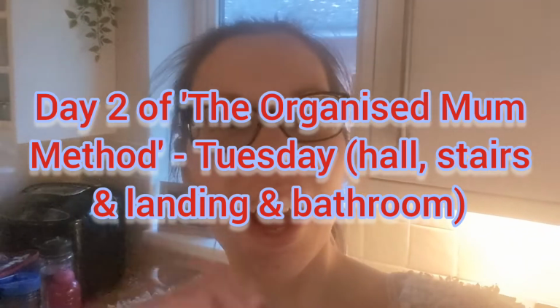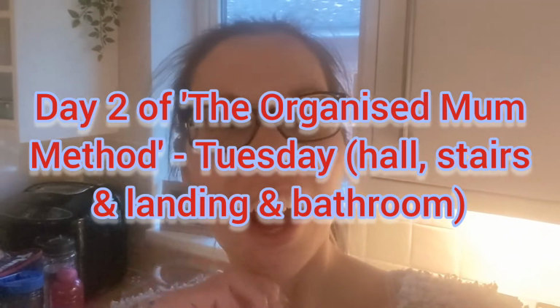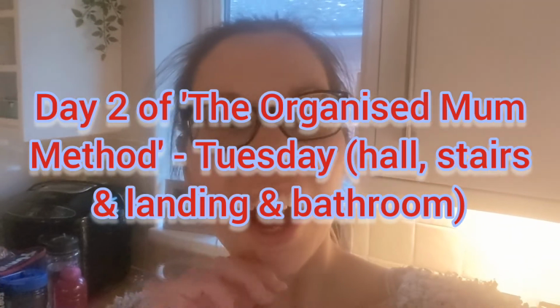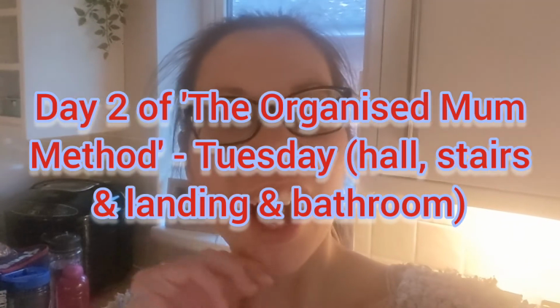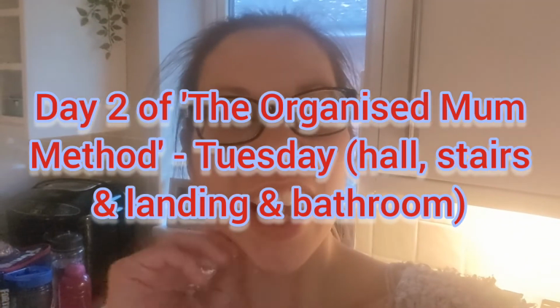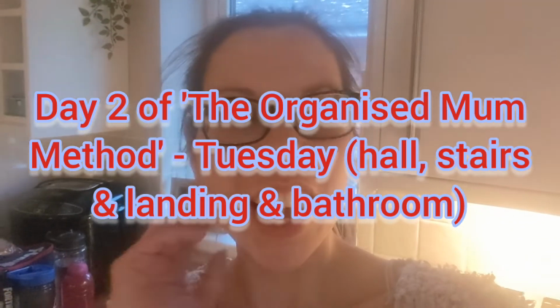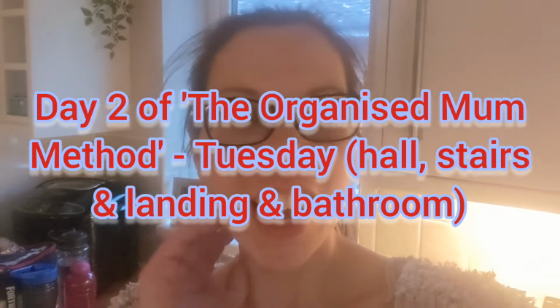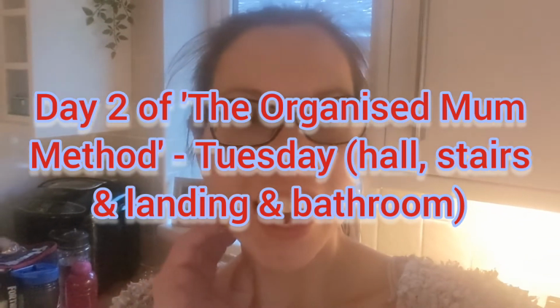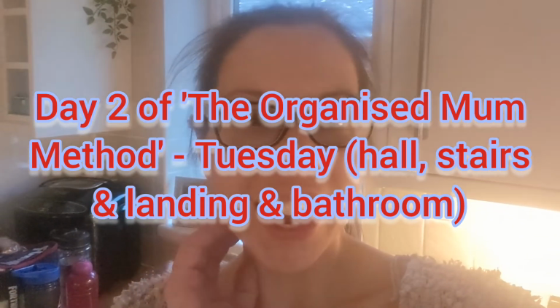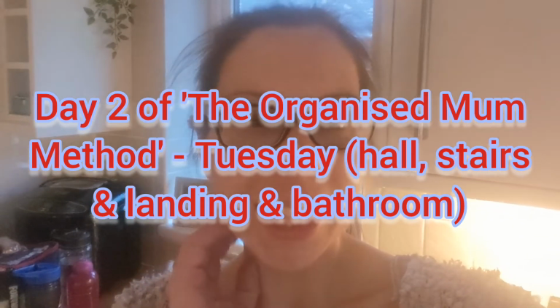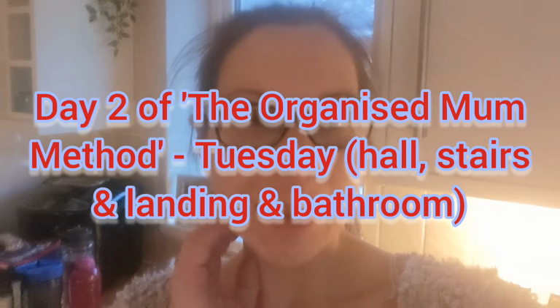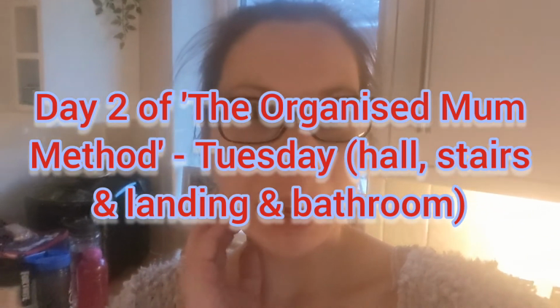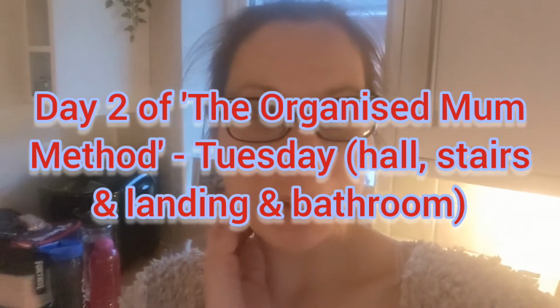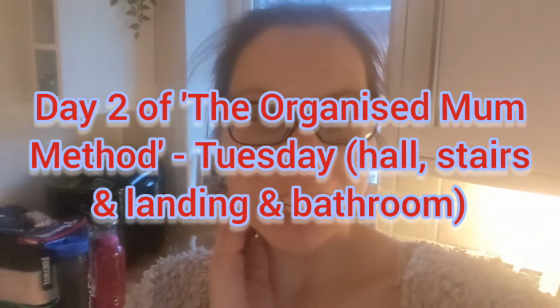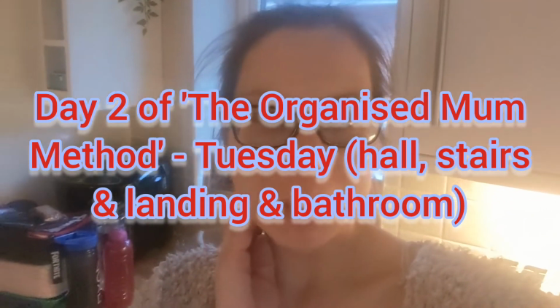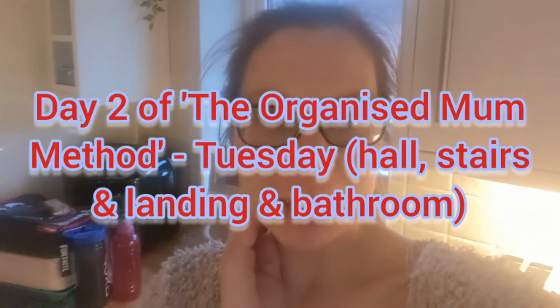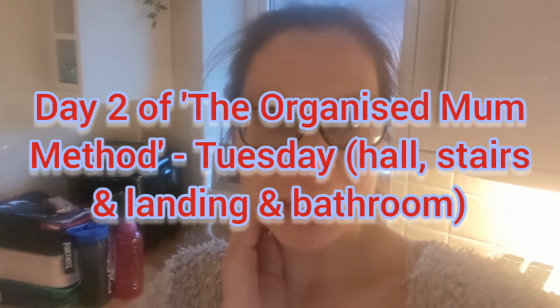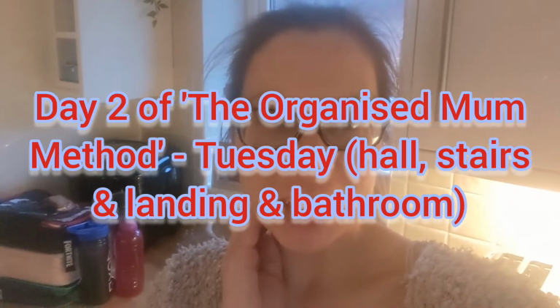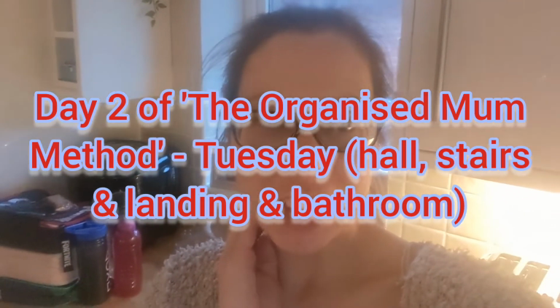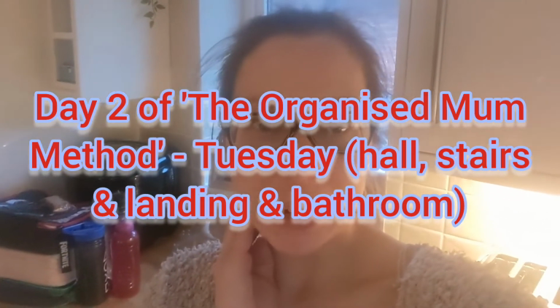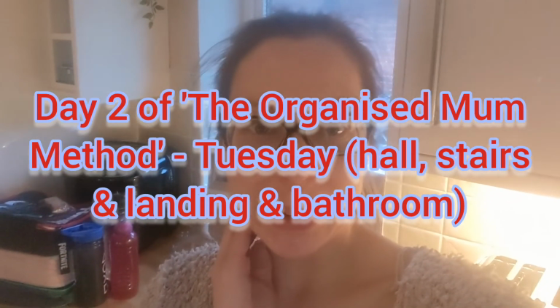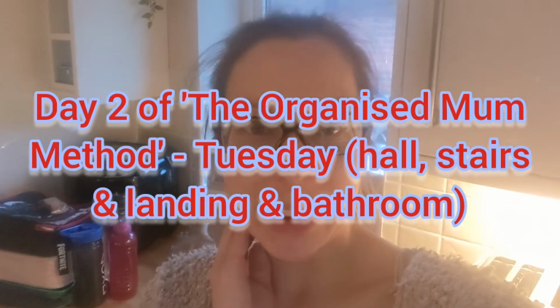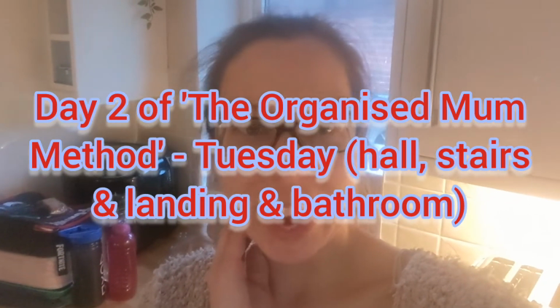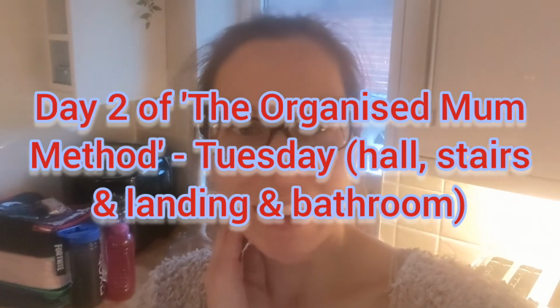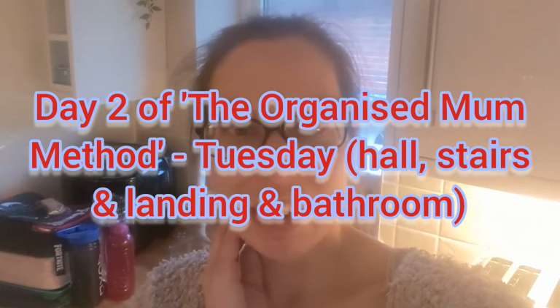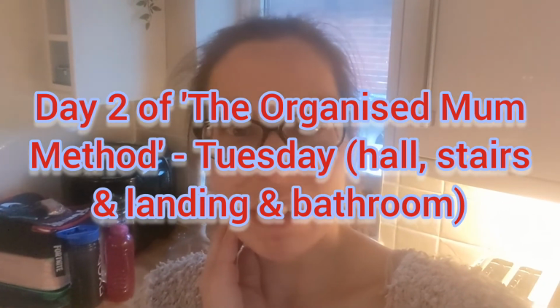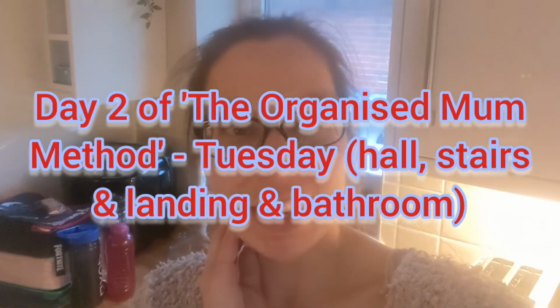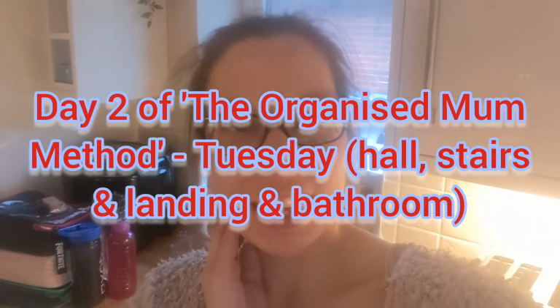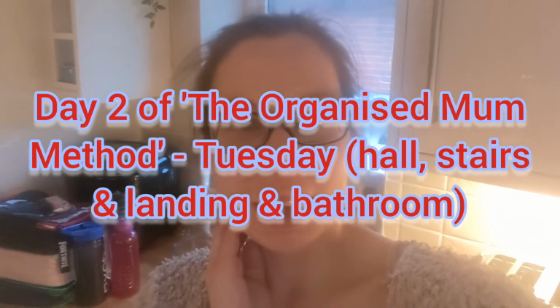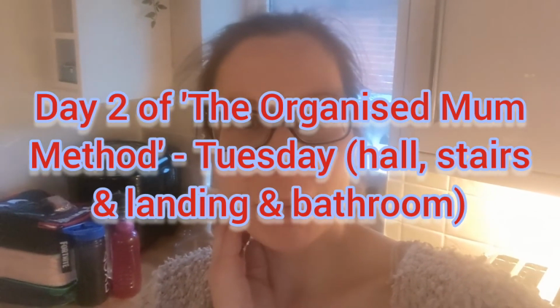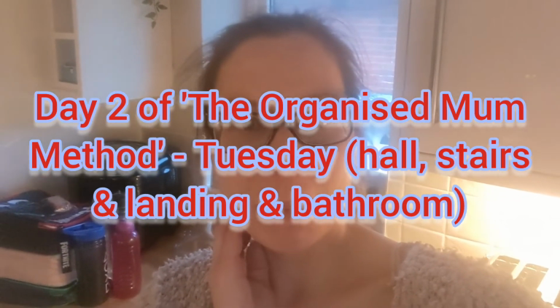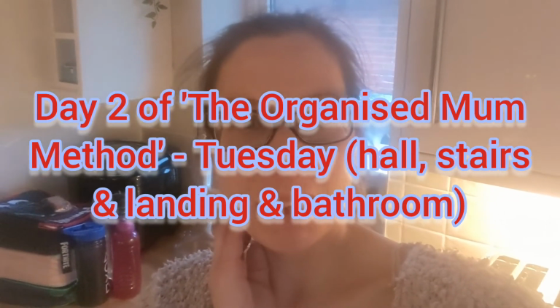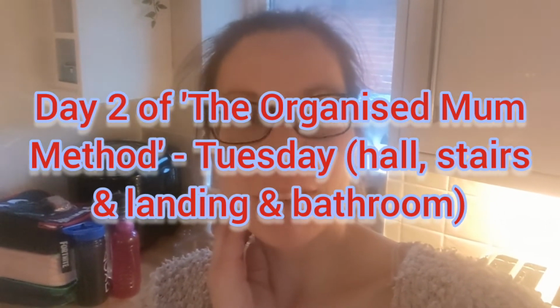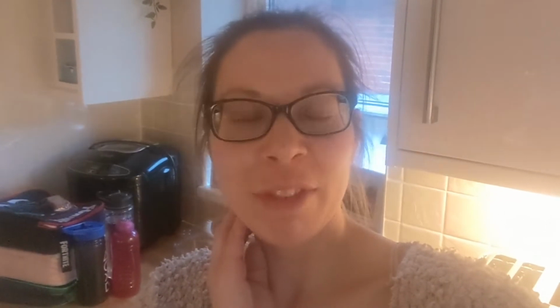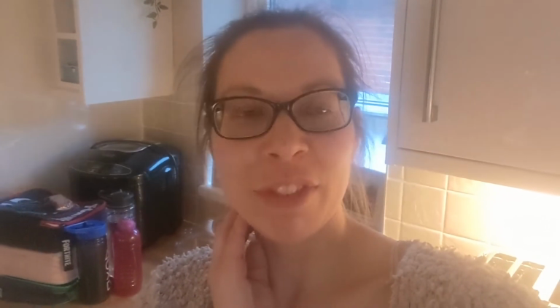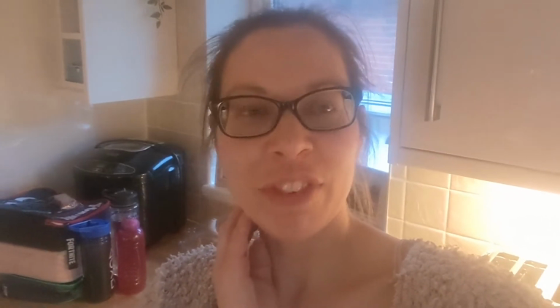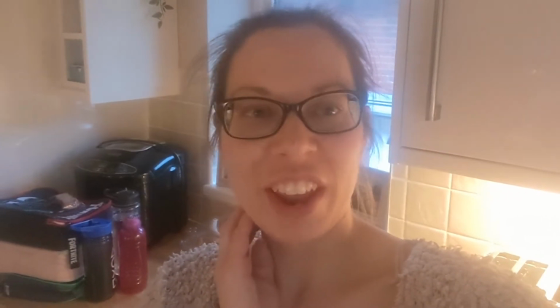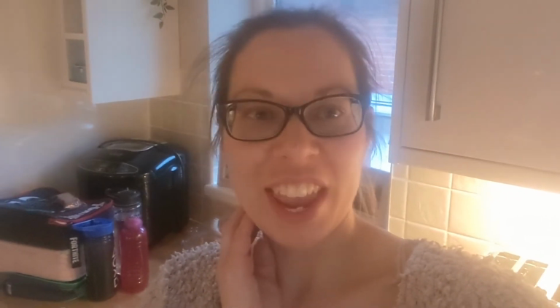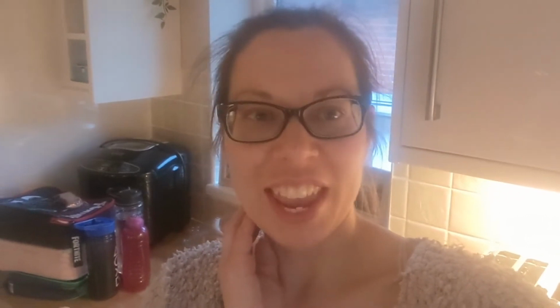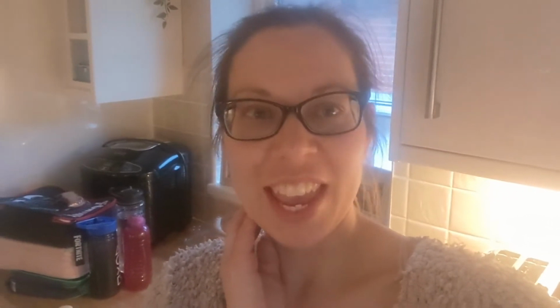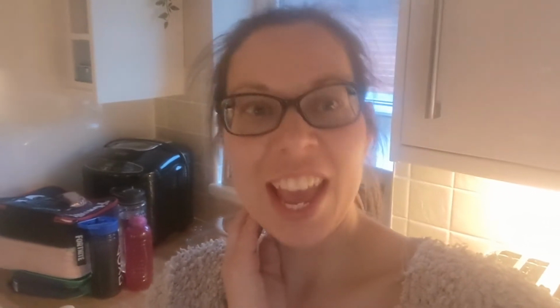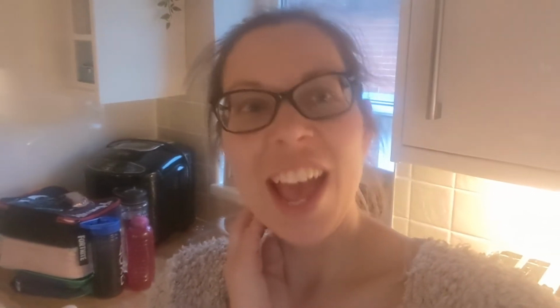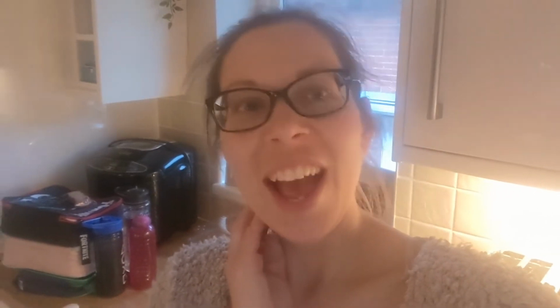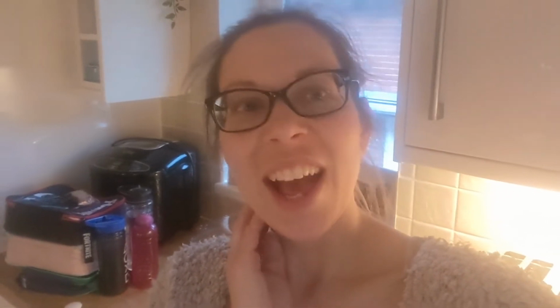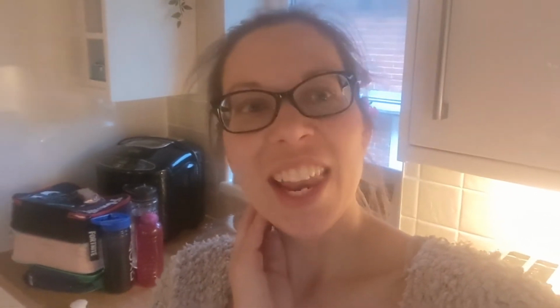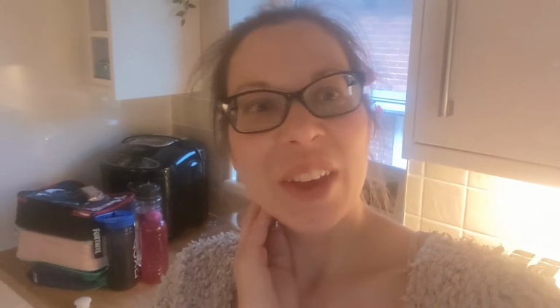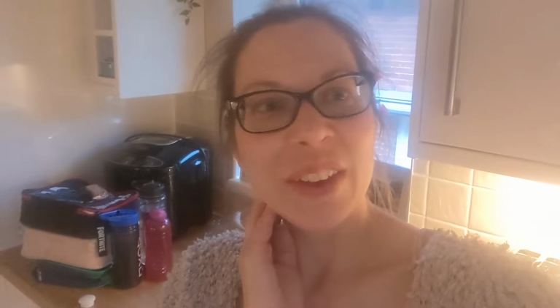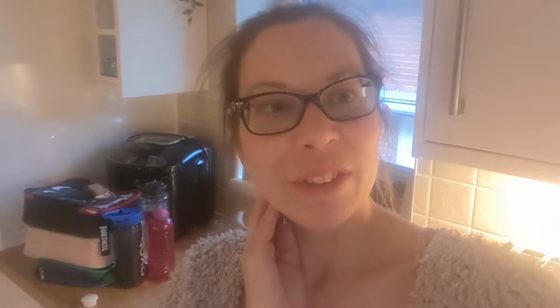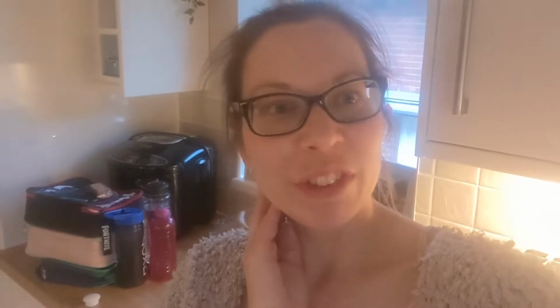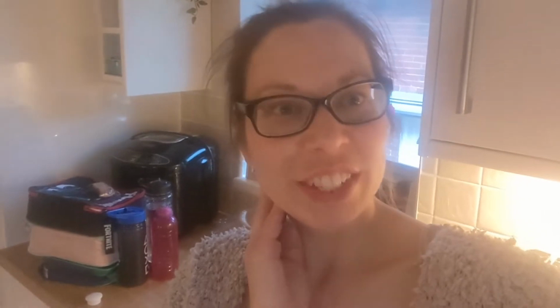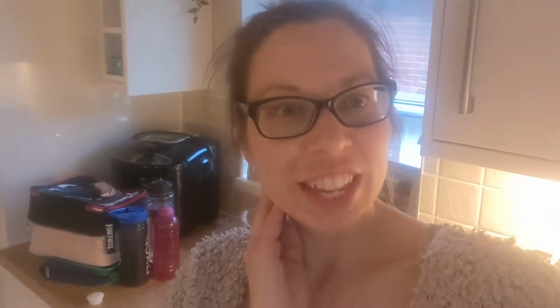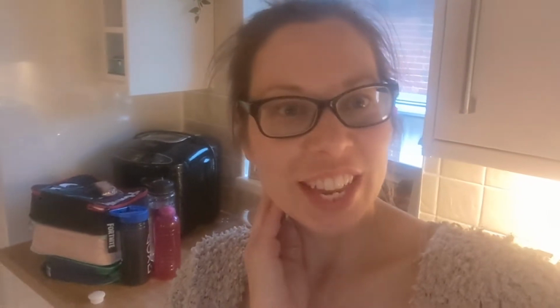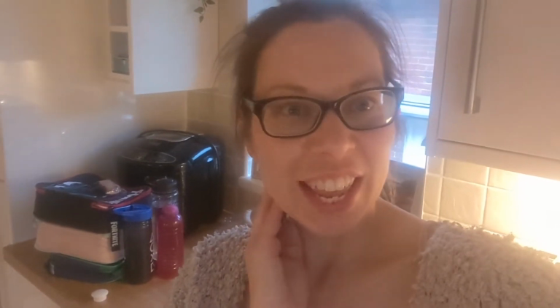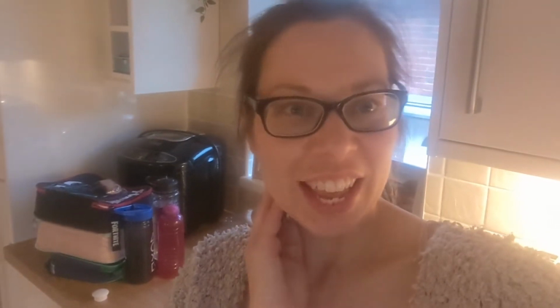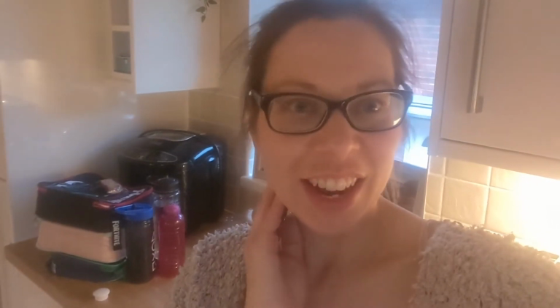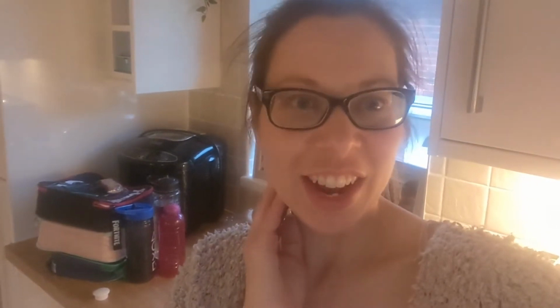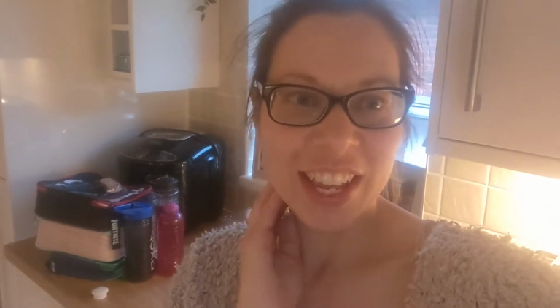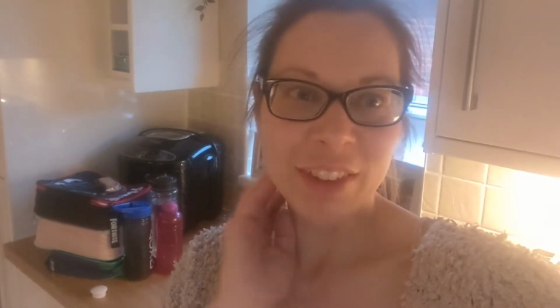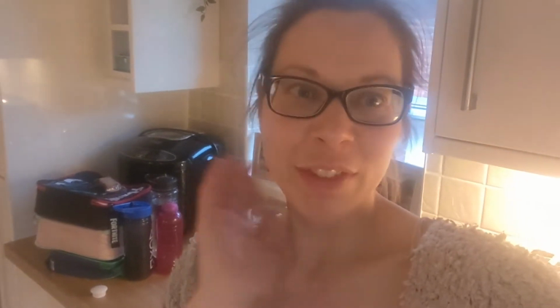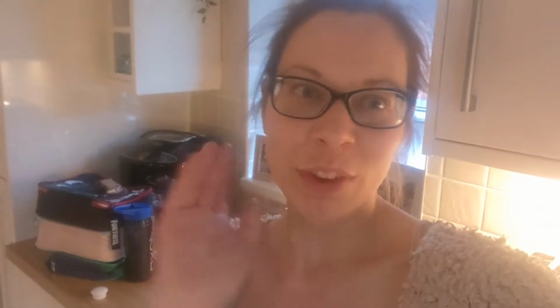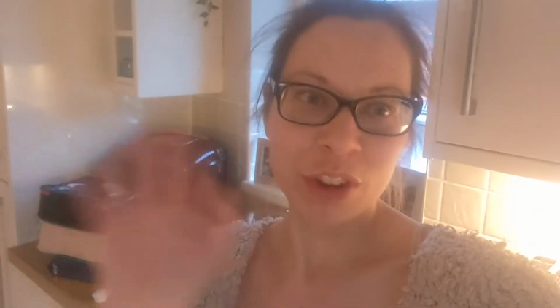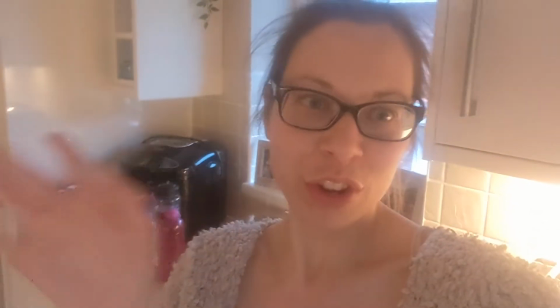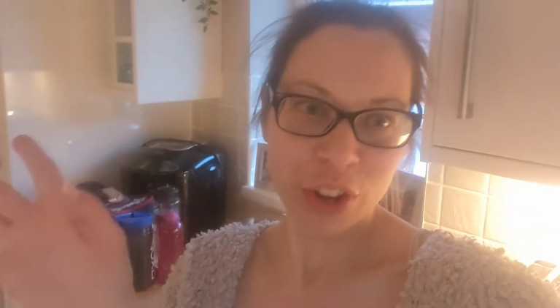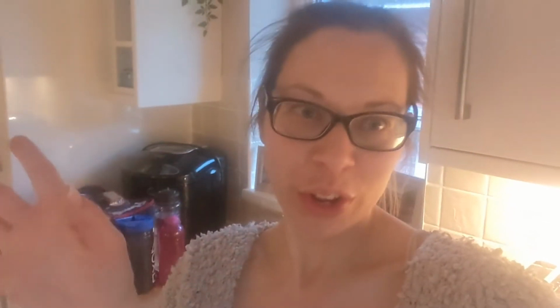Hi guys, welcome back to my channel, Clary B, mummy of three. Hello if you're returning and hi if you are new.